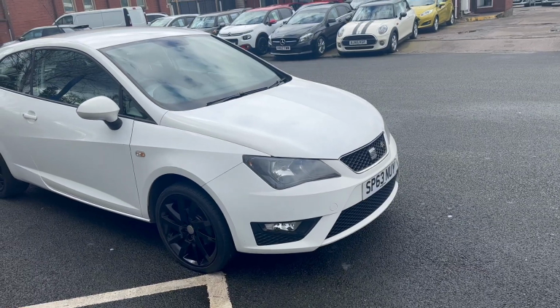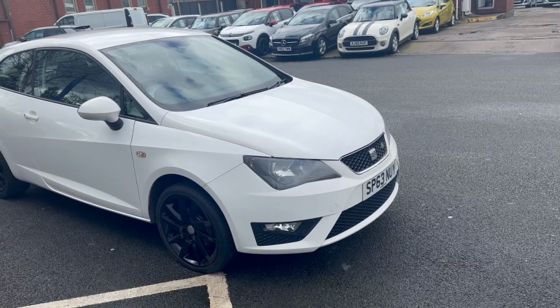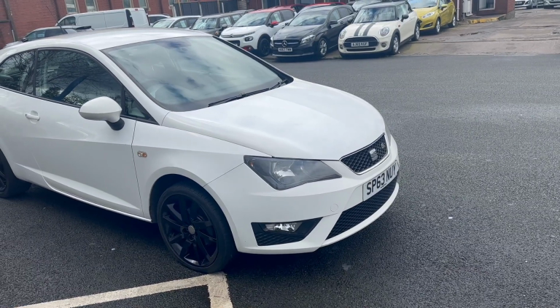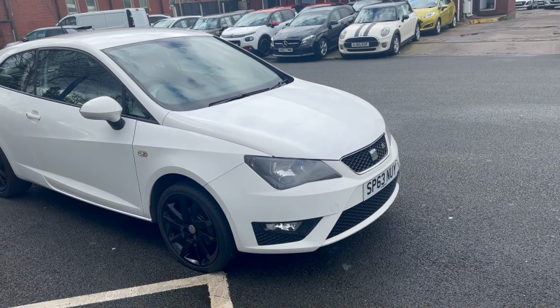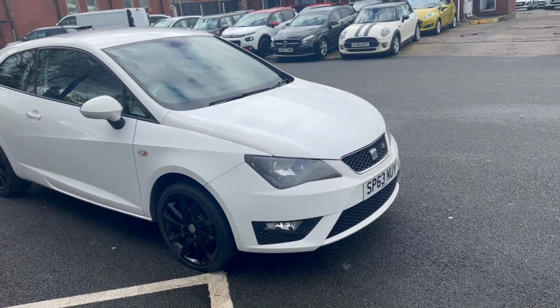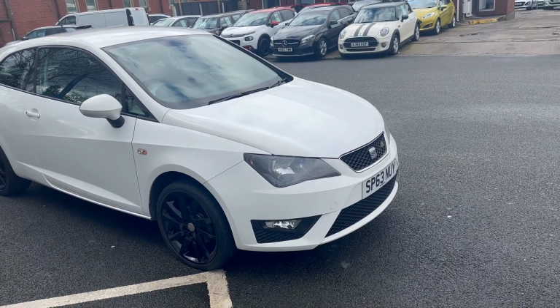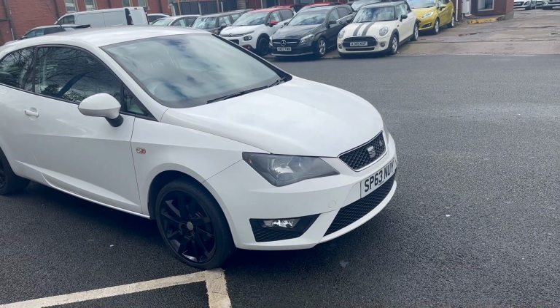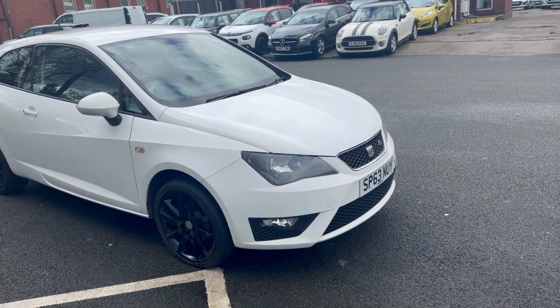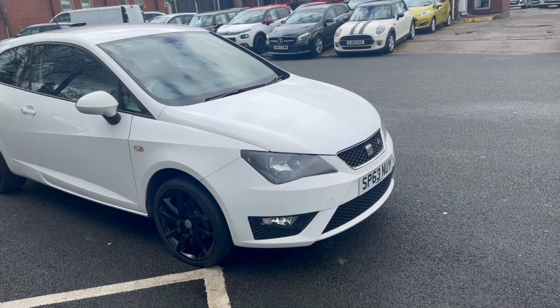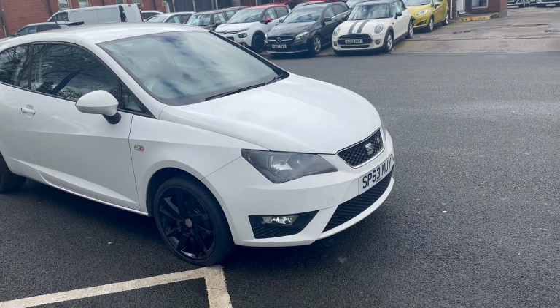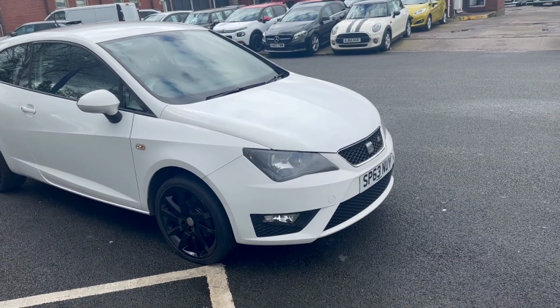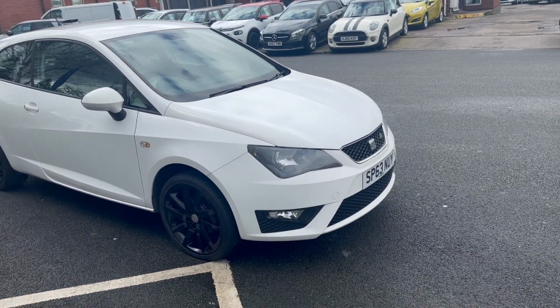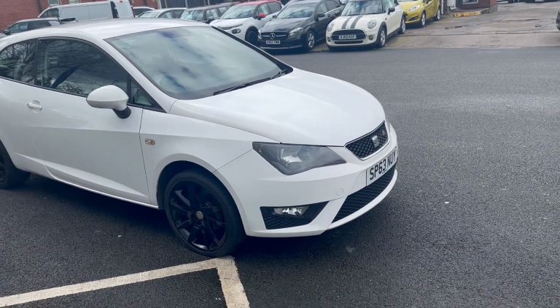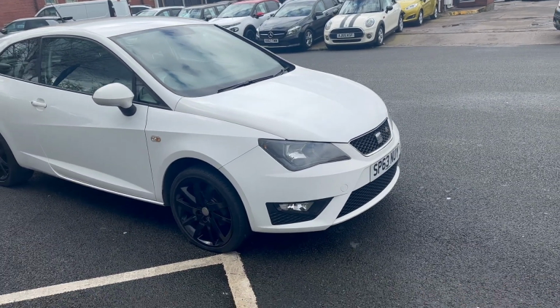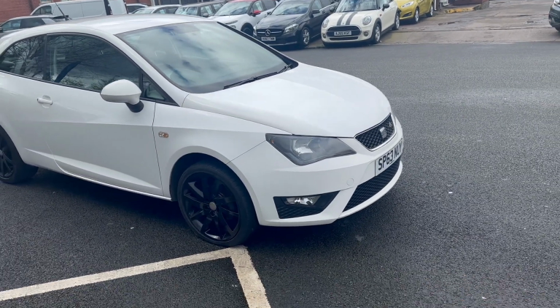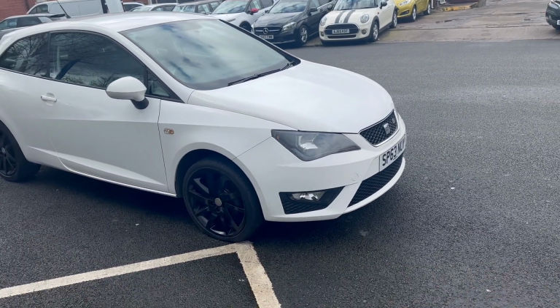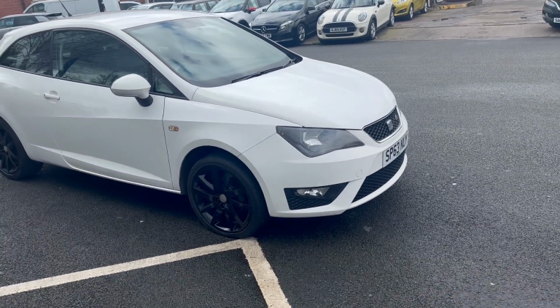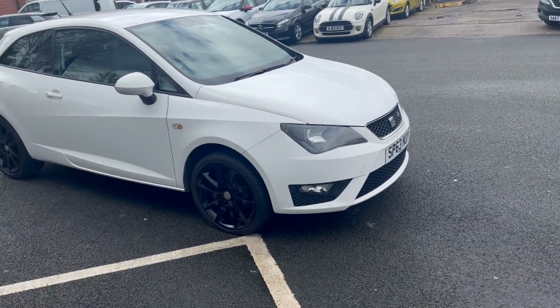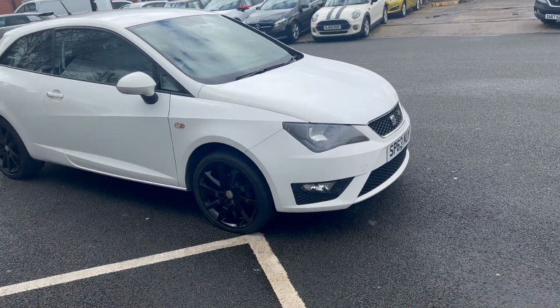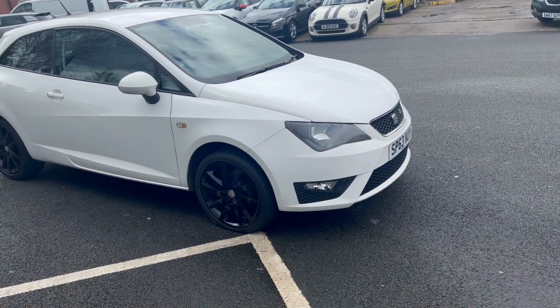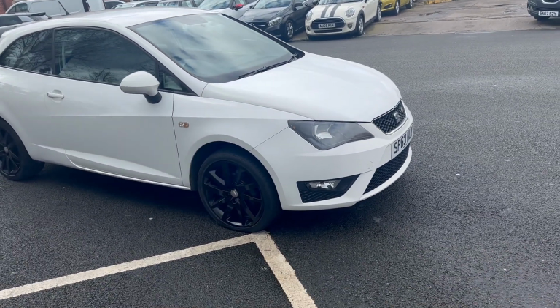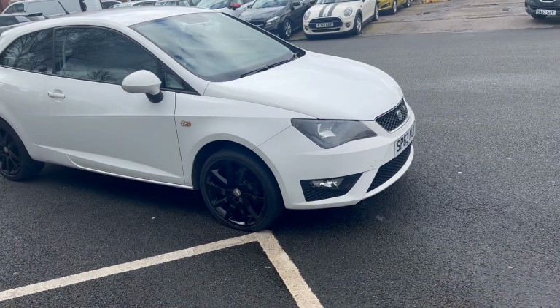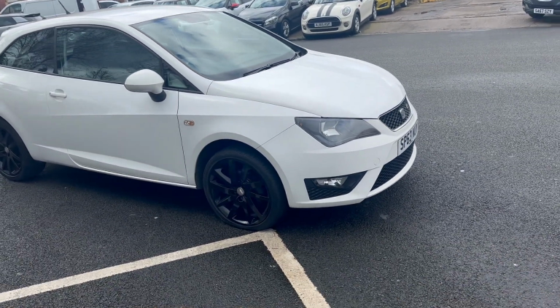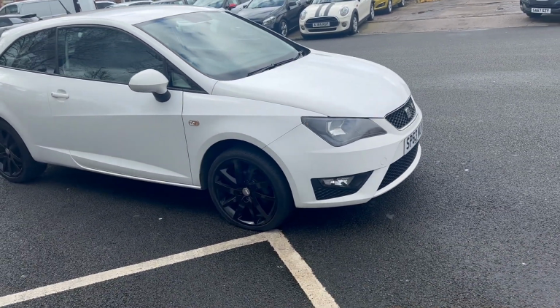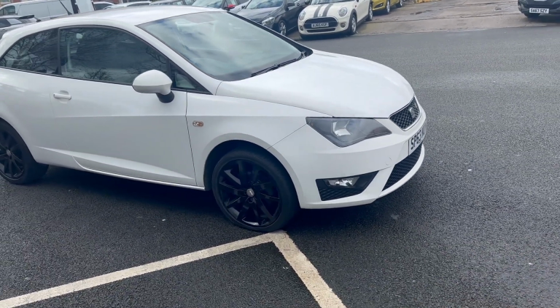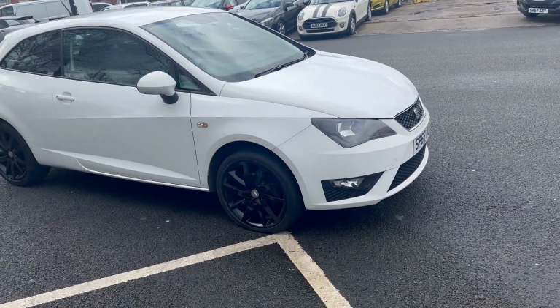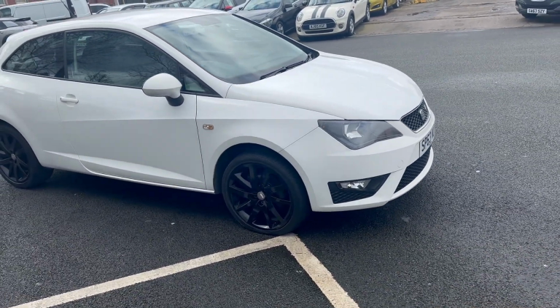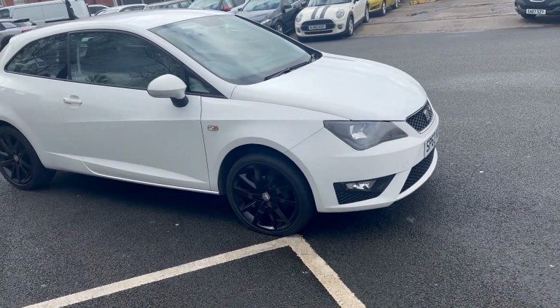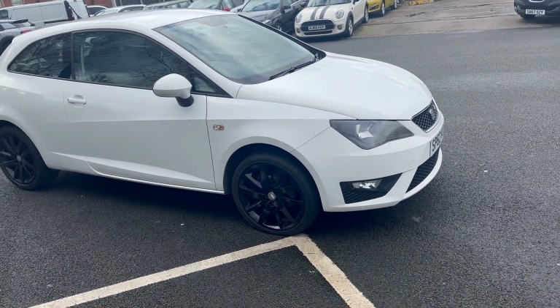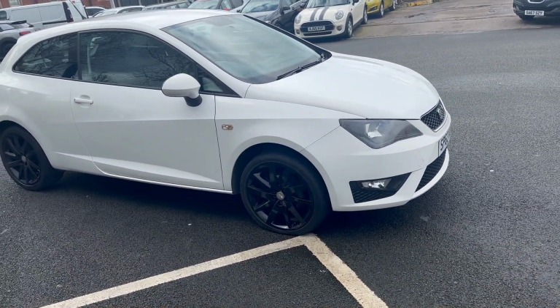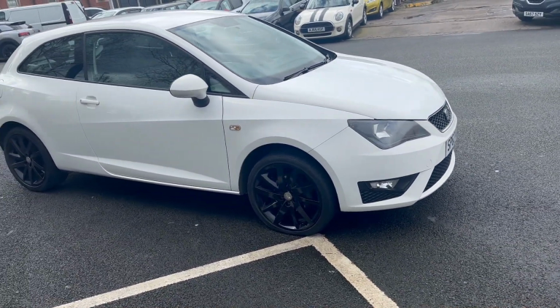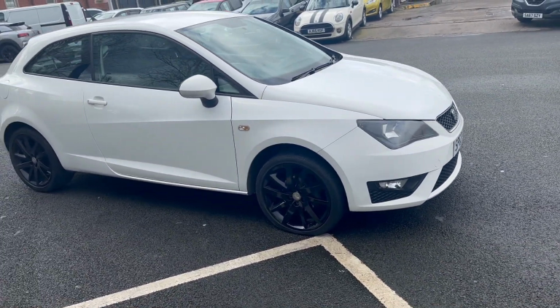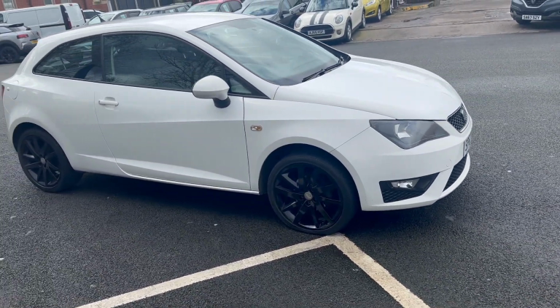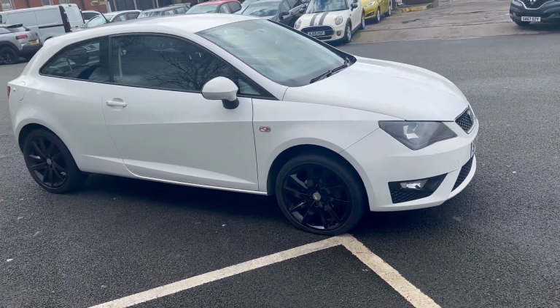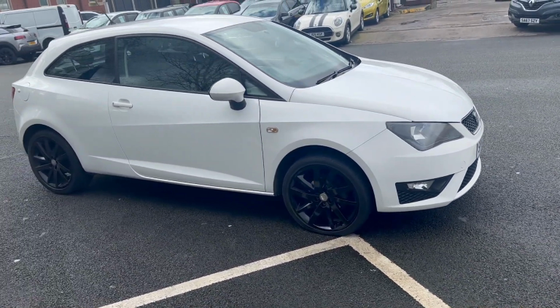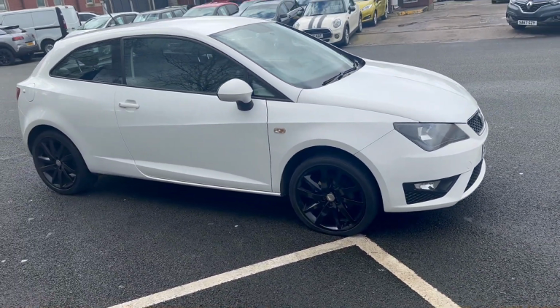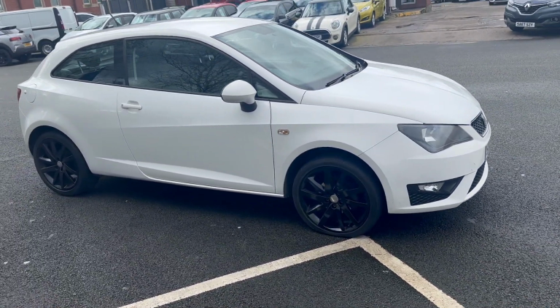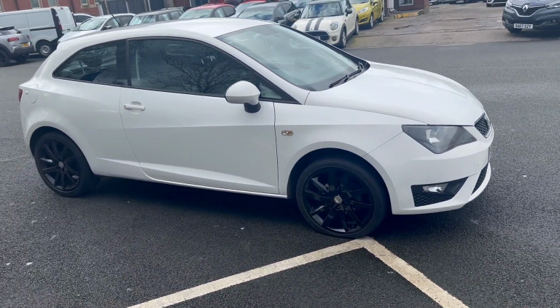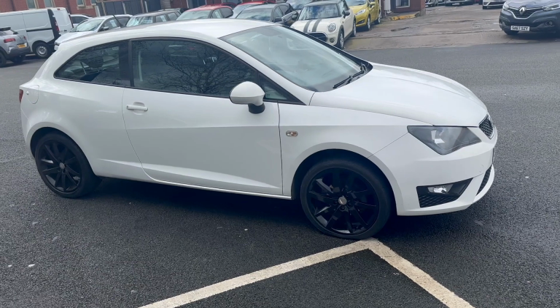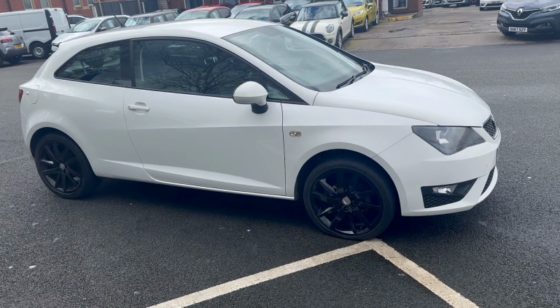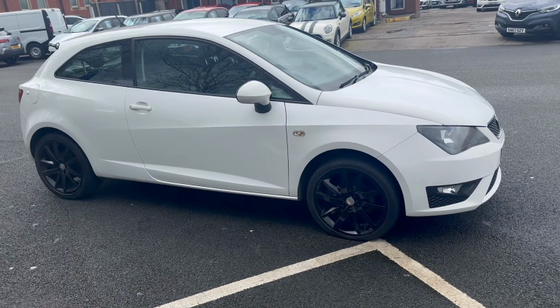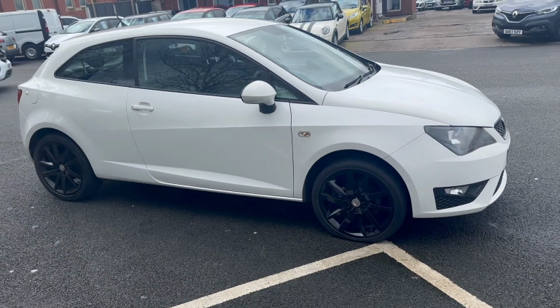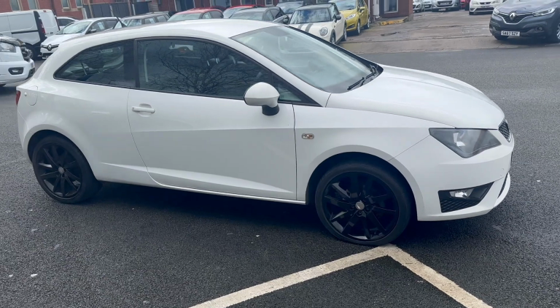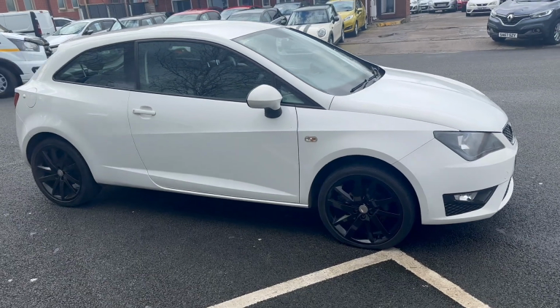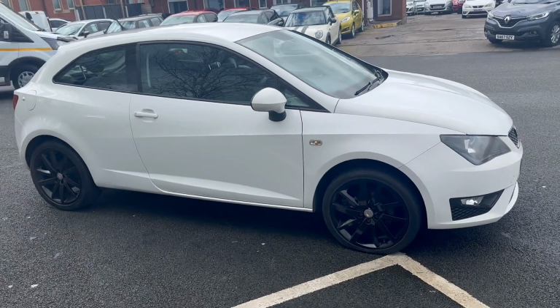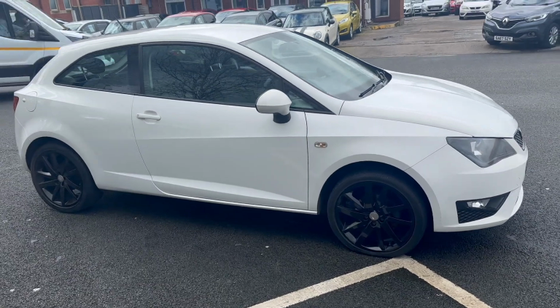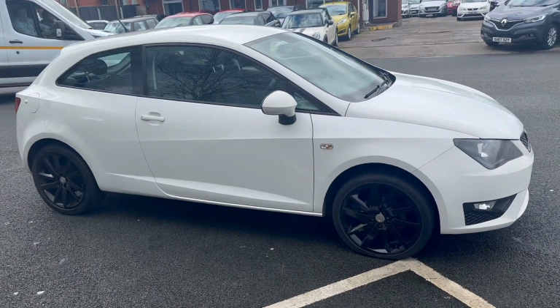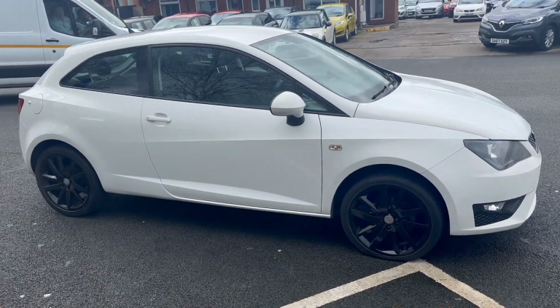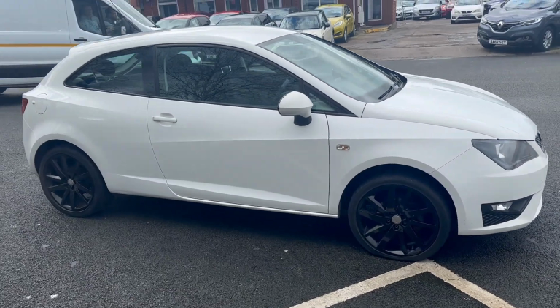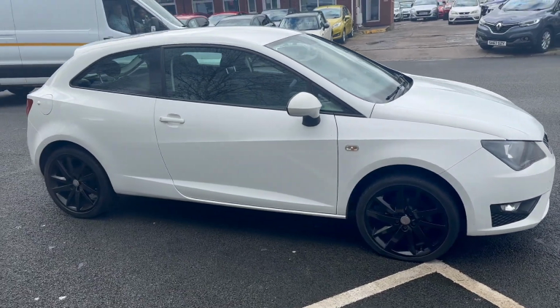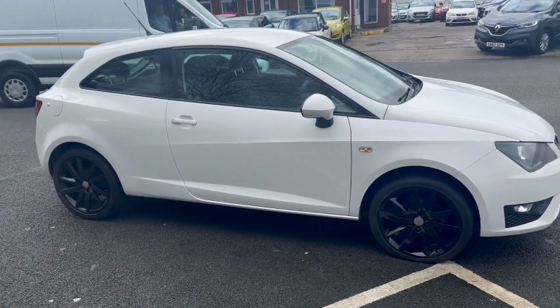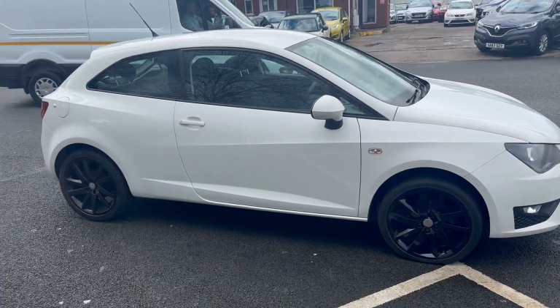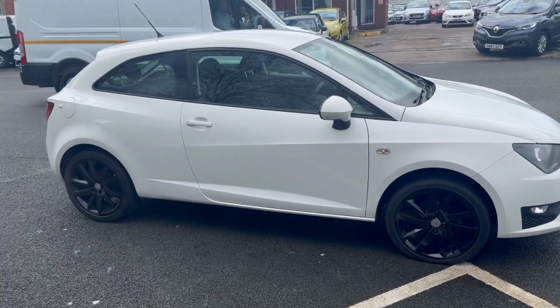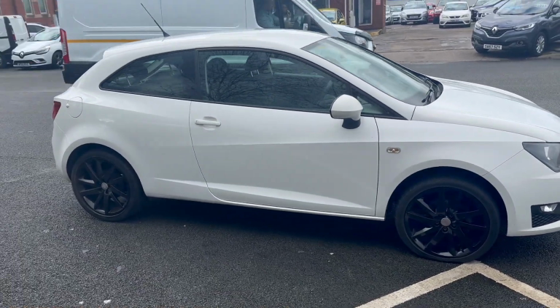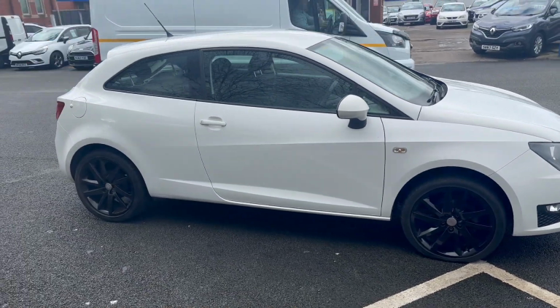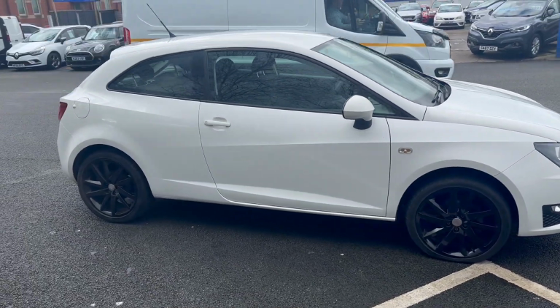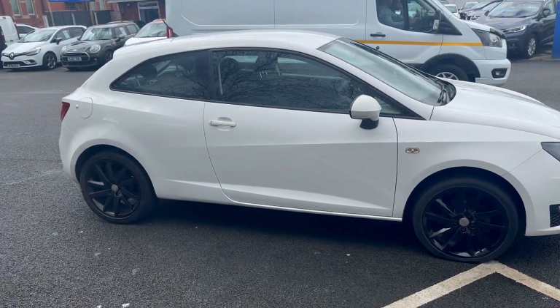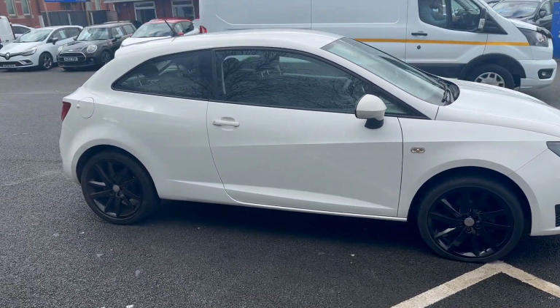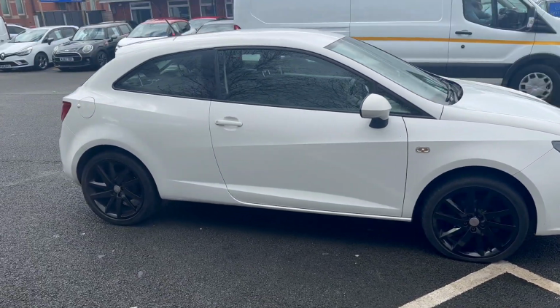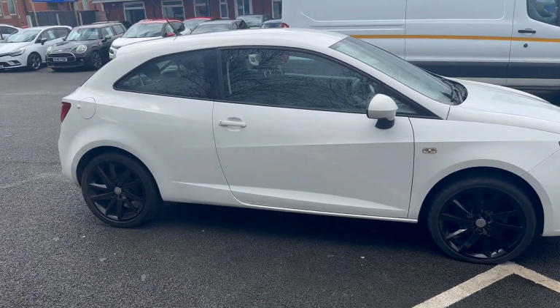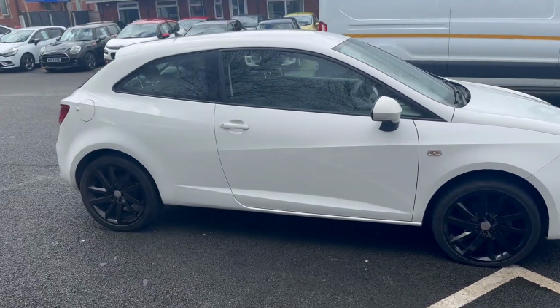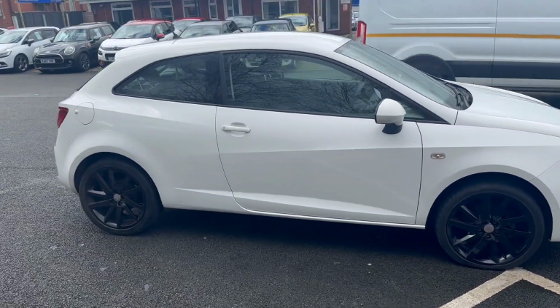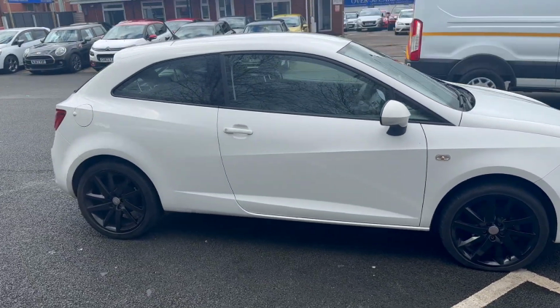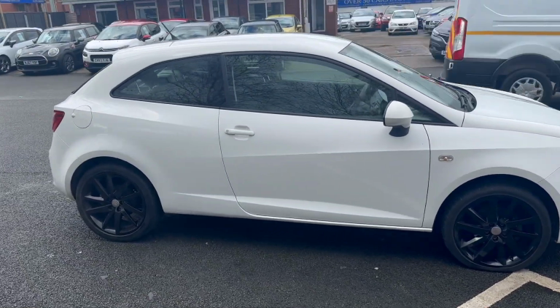Good afternoon everybody, it's Andy from Advantage Vehicles in Crook, just going to walk and talk you around this new arrival. This is an Ibiza 1.2 TSI FR.